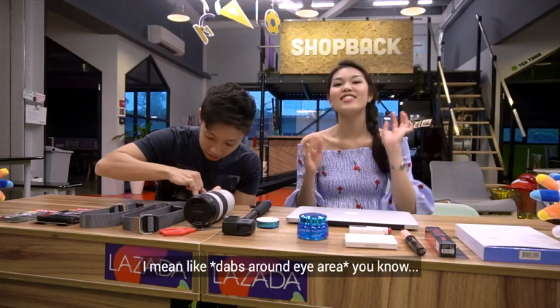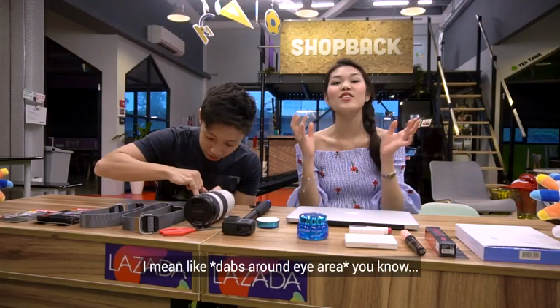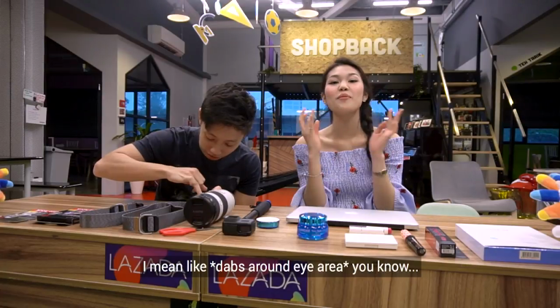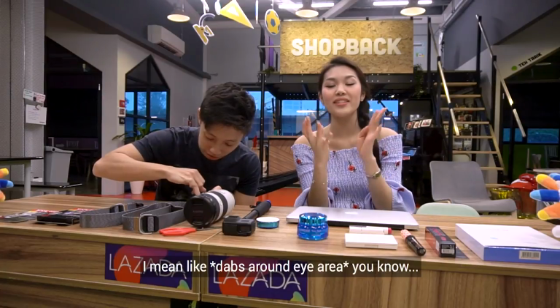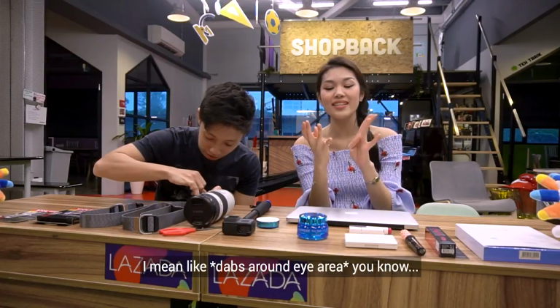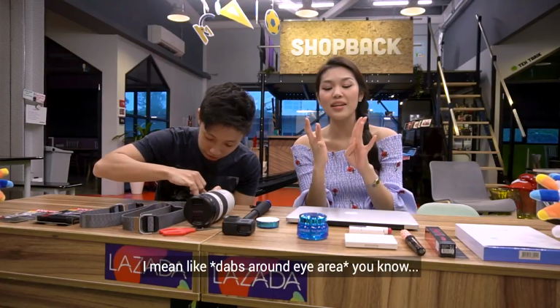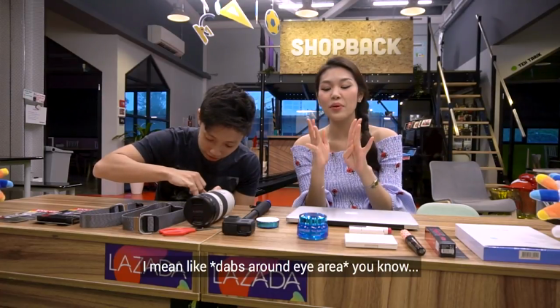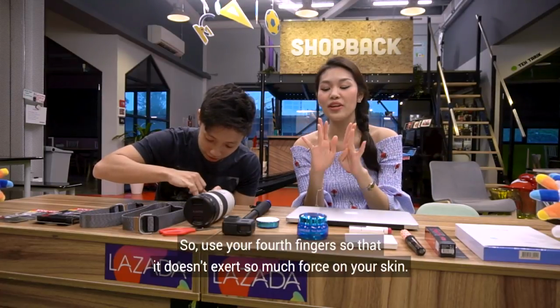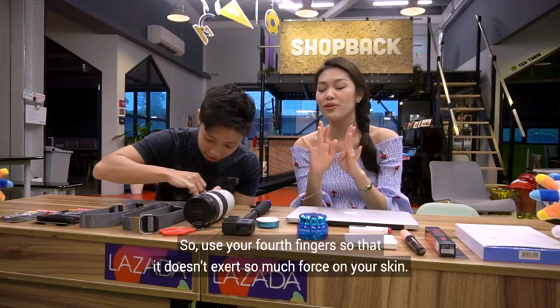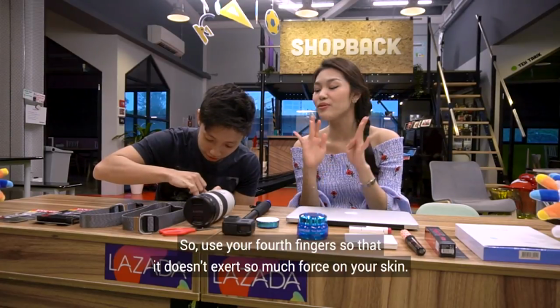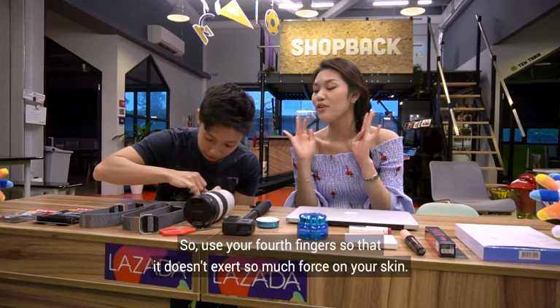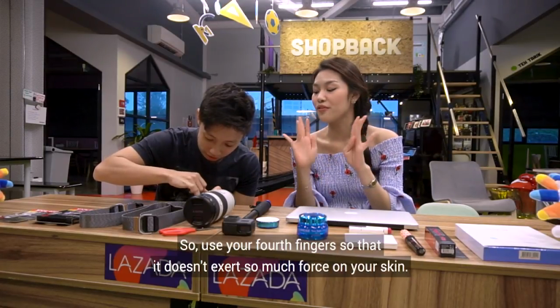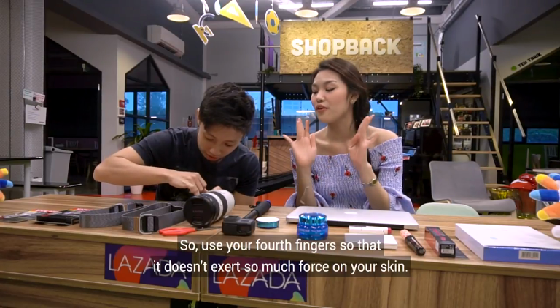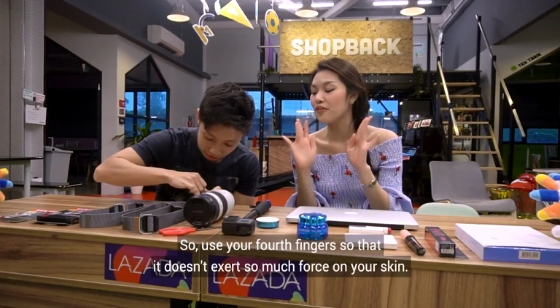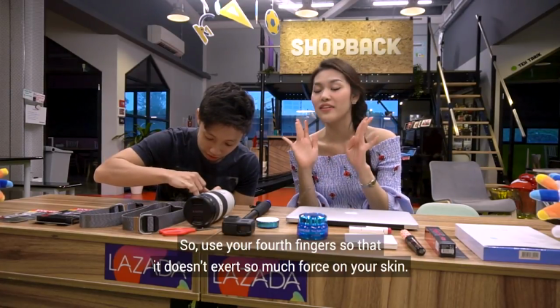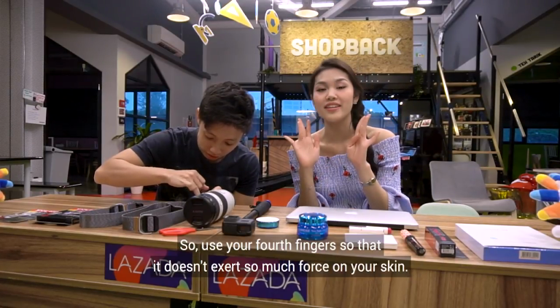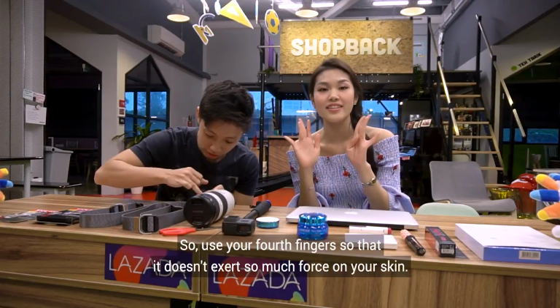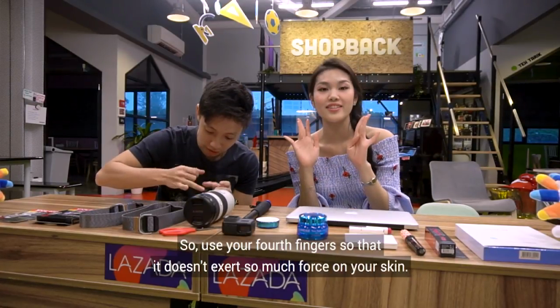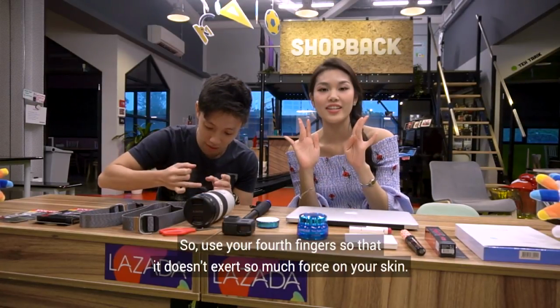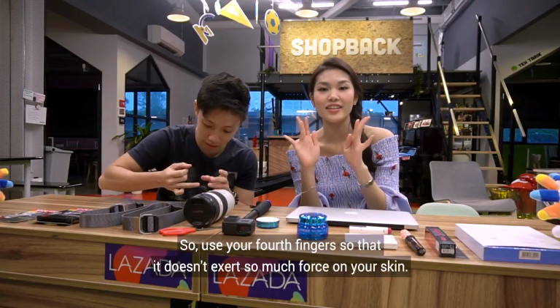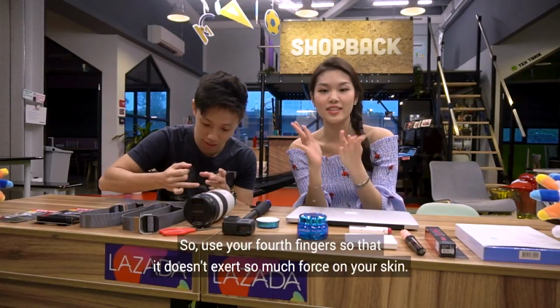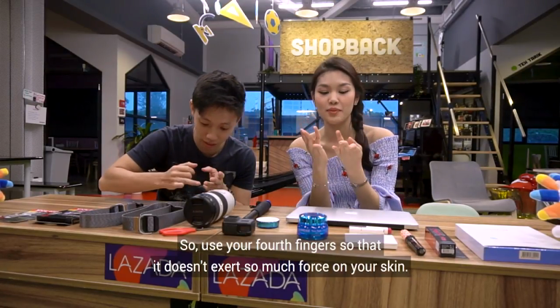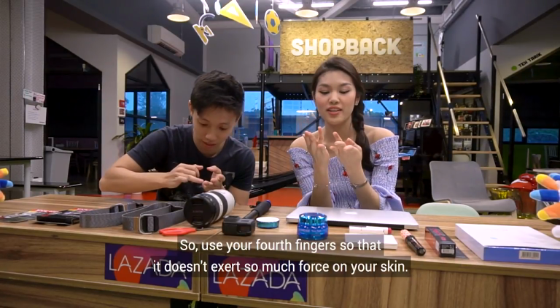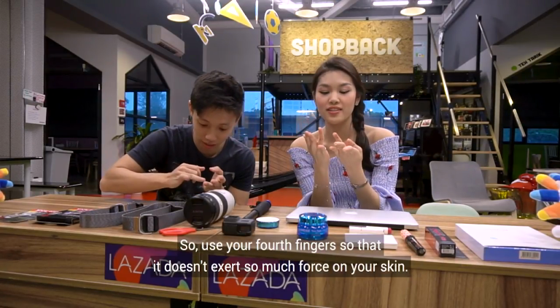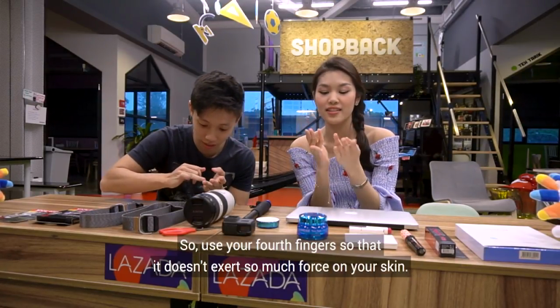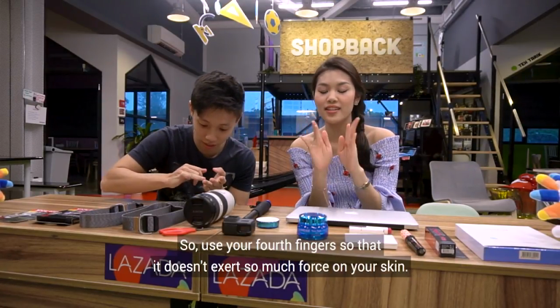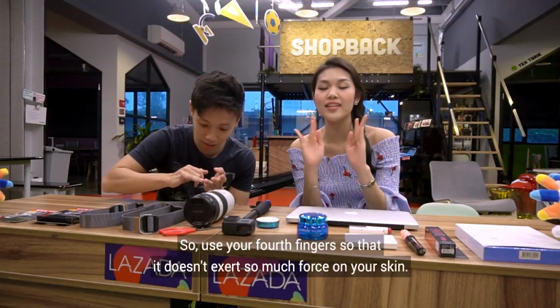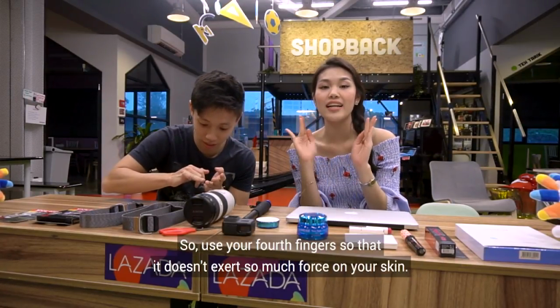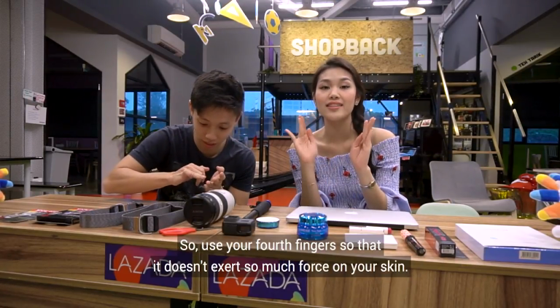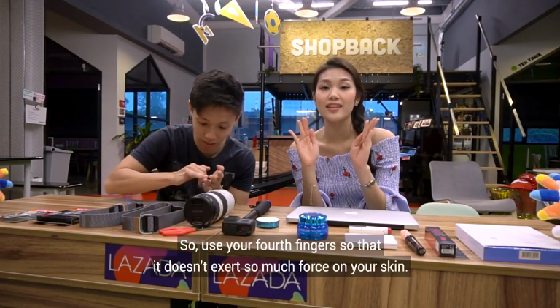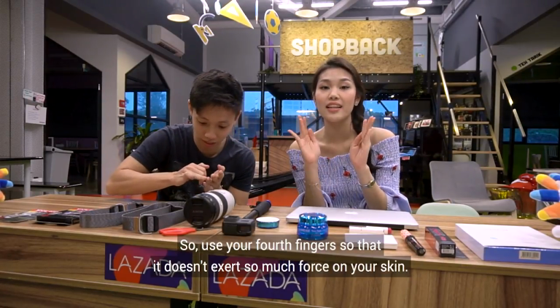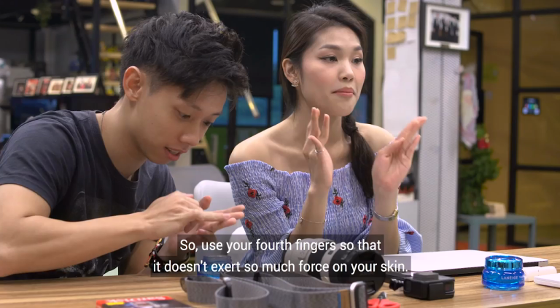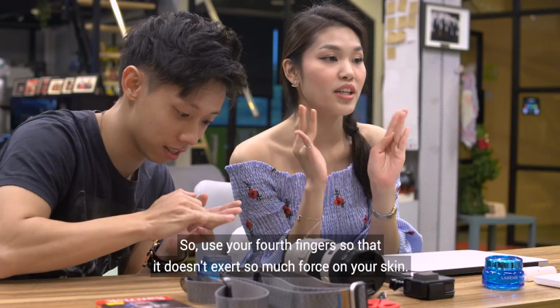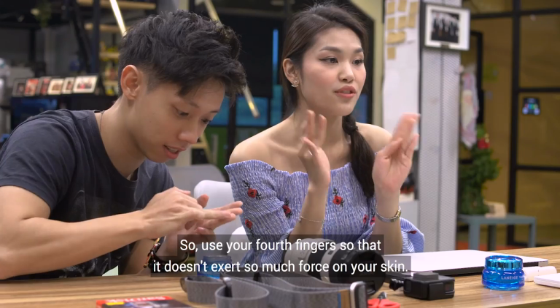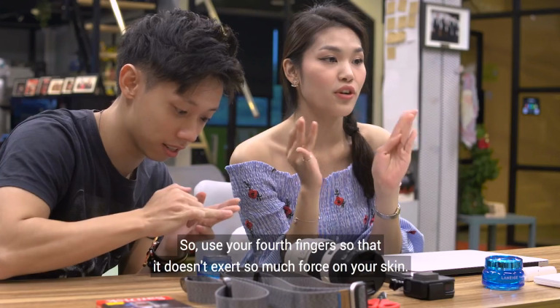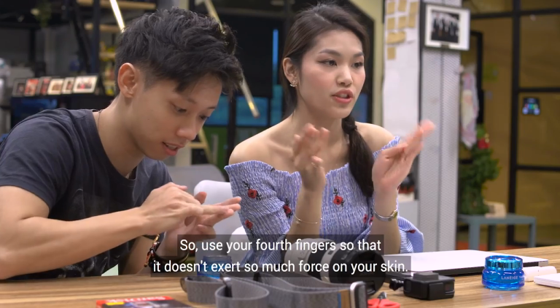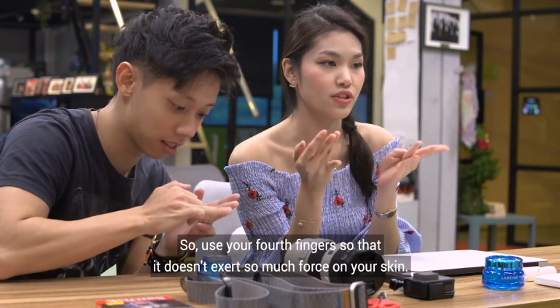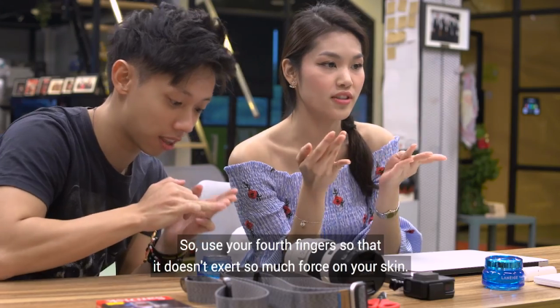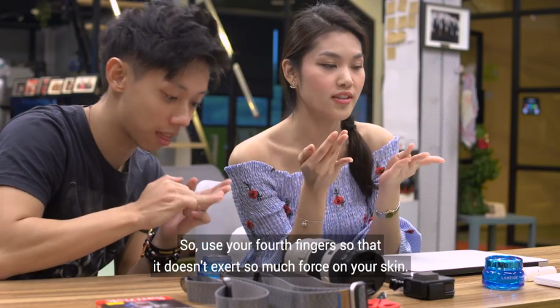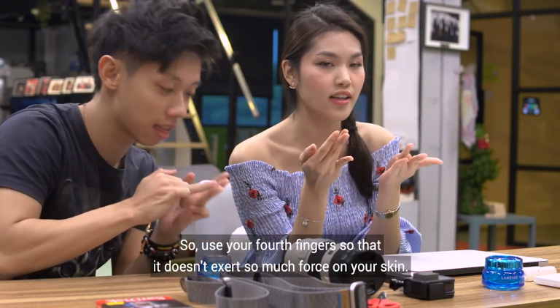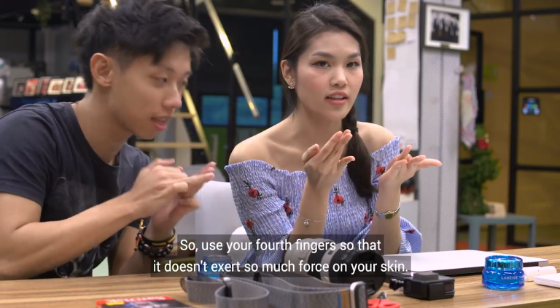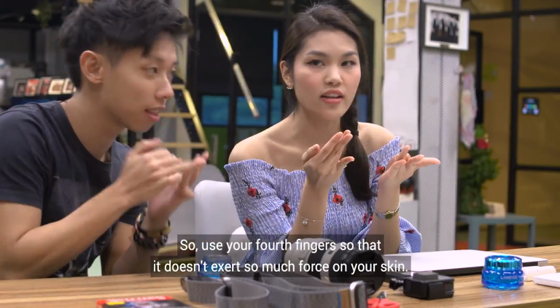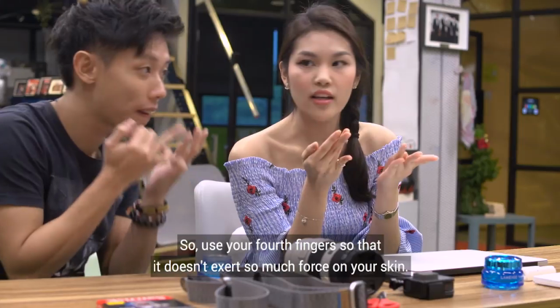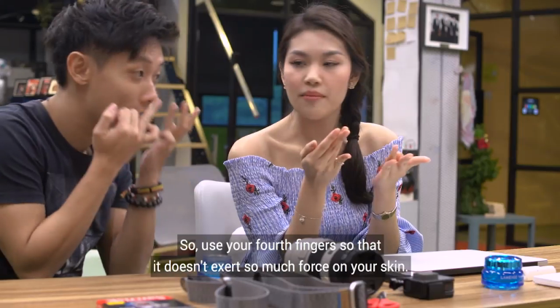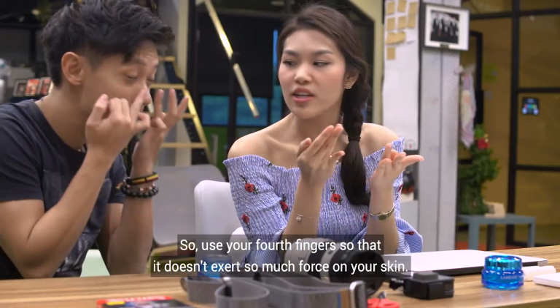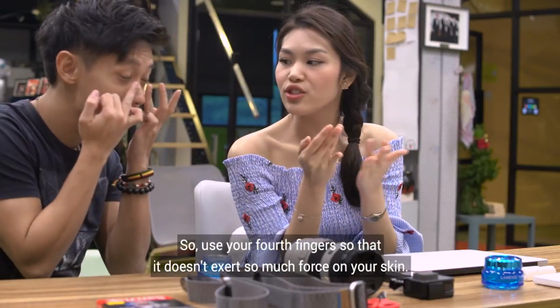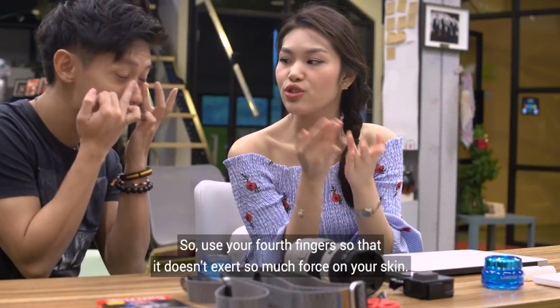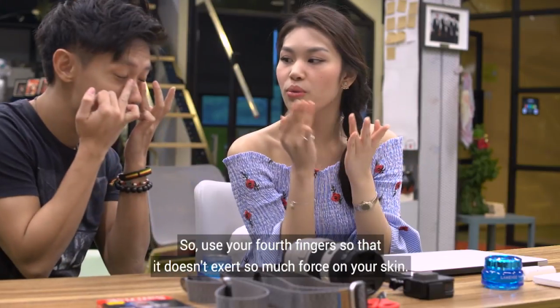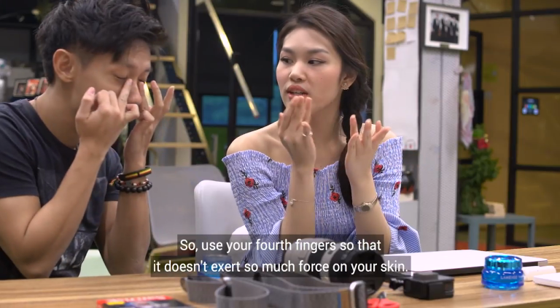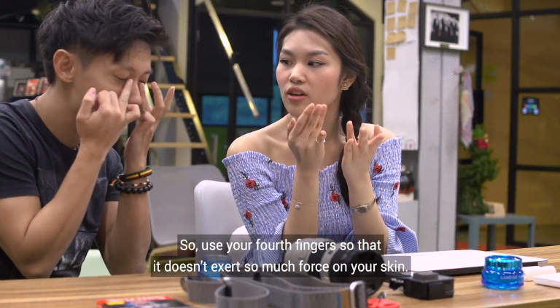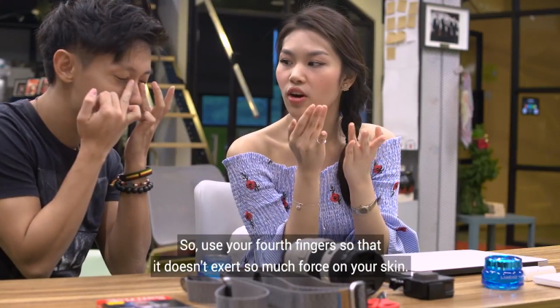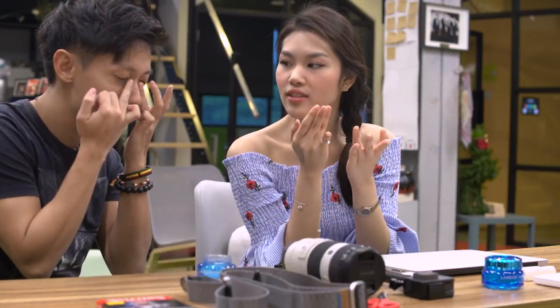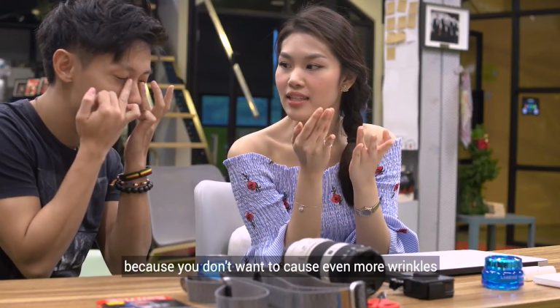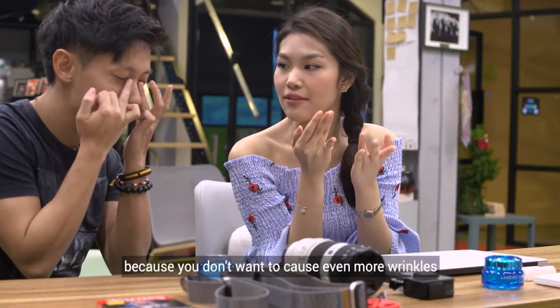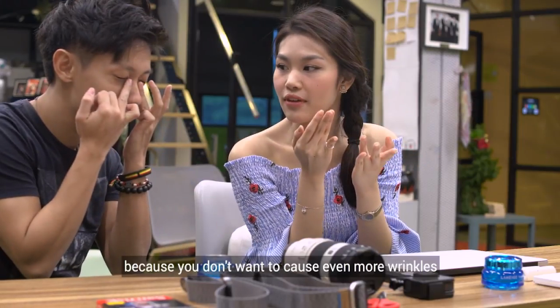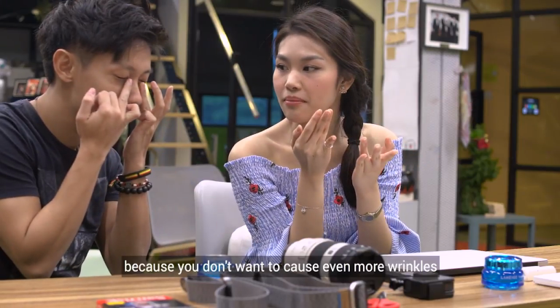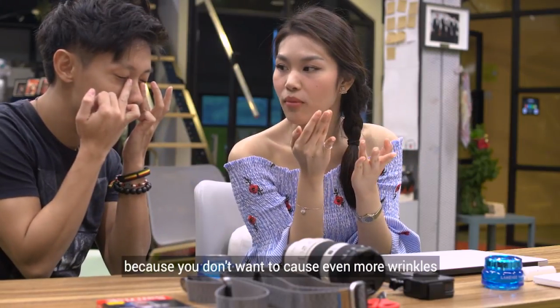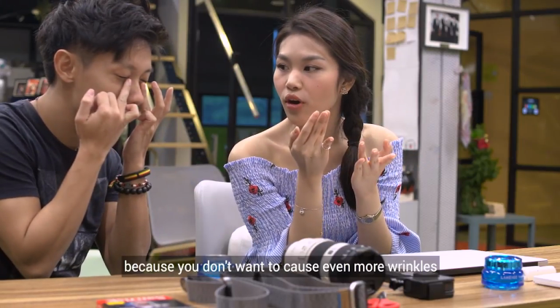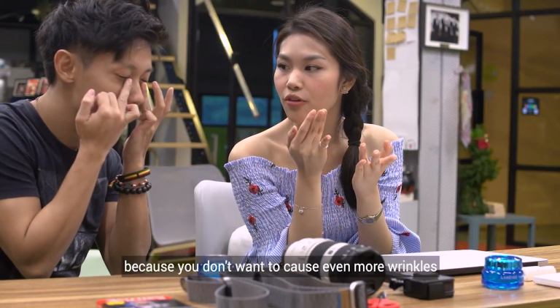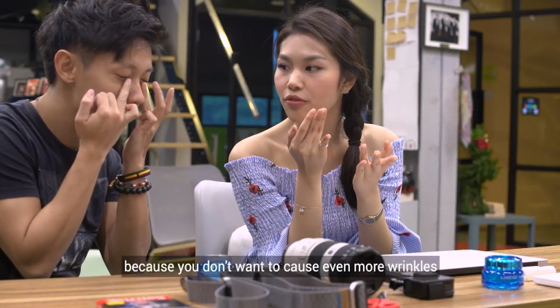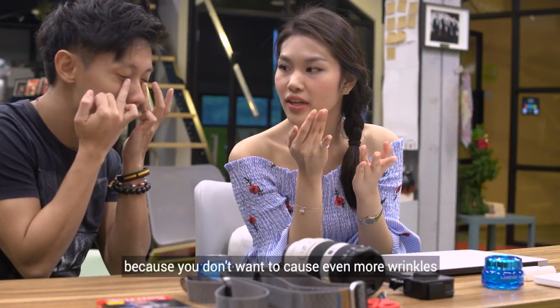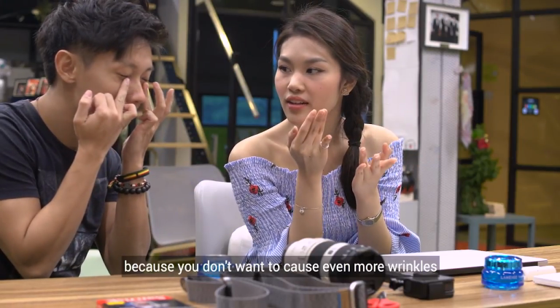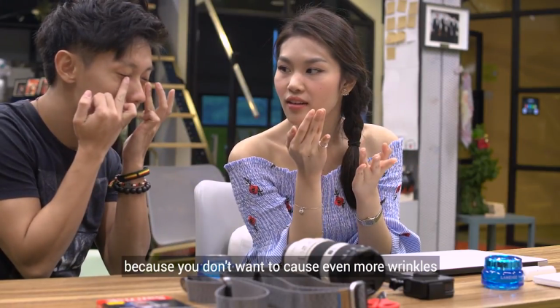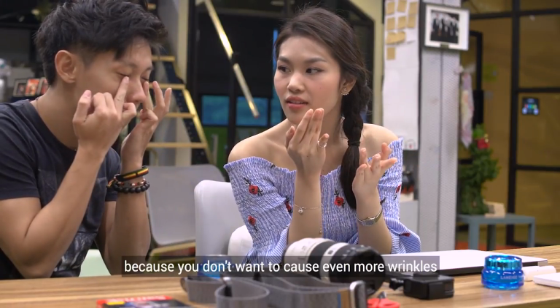Why you use your fourth finger is because it doesn't exert that much force on your skin — you don't want to cause even more wrinkles.